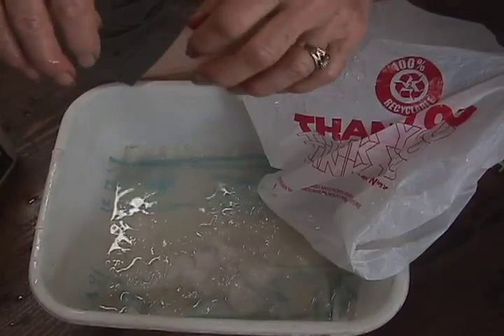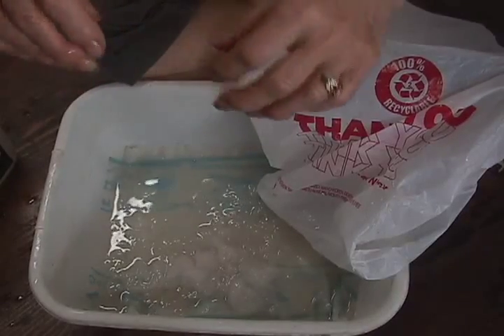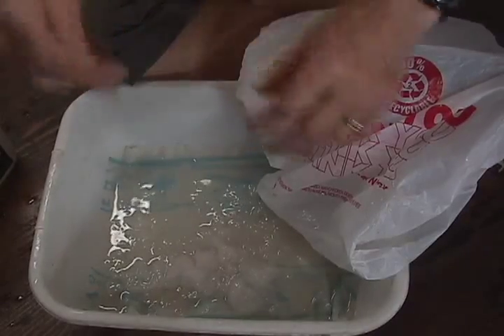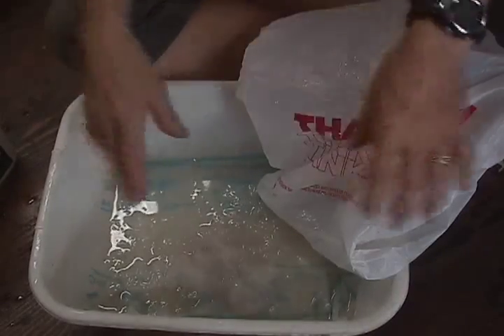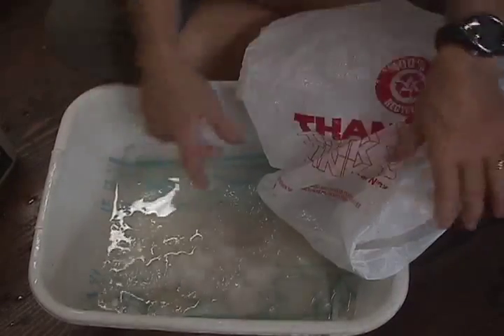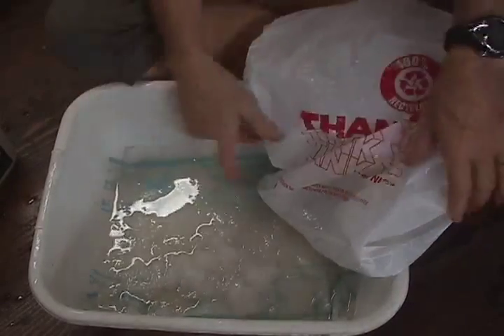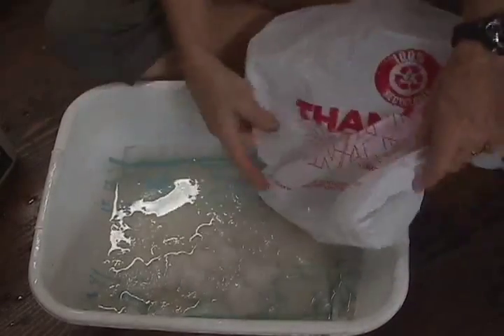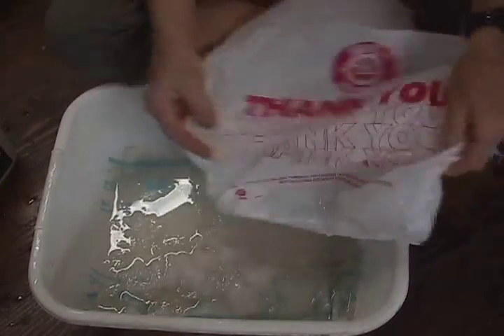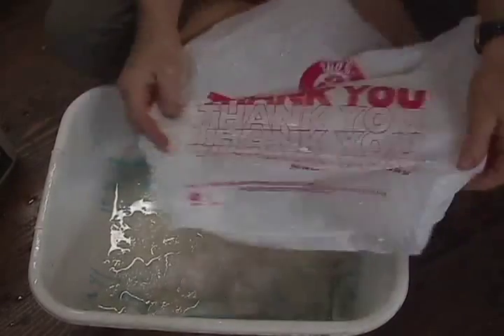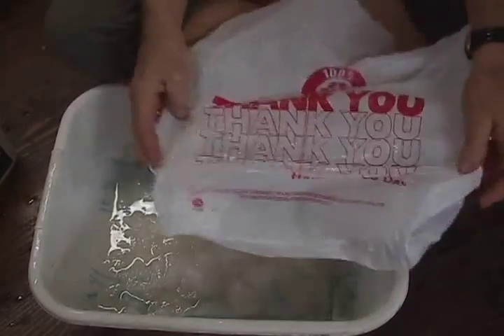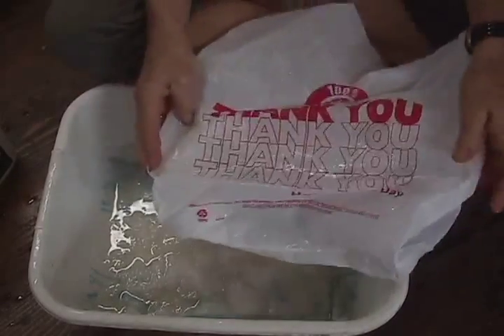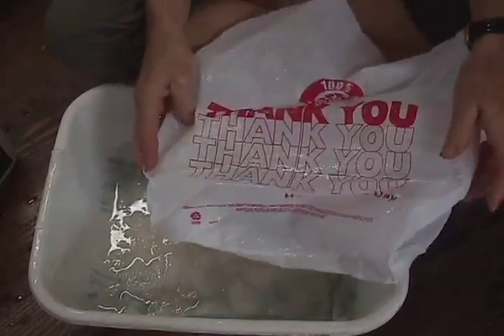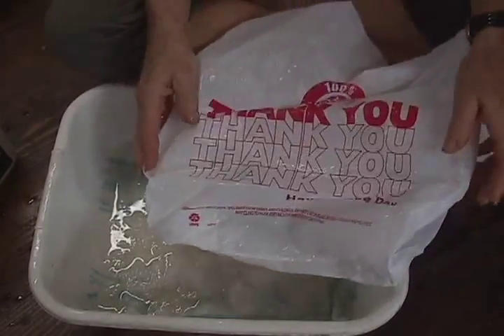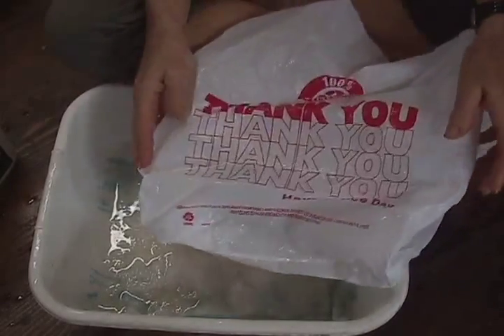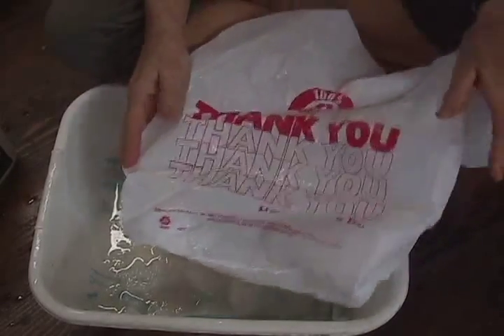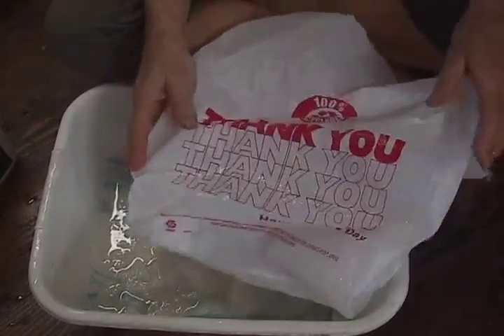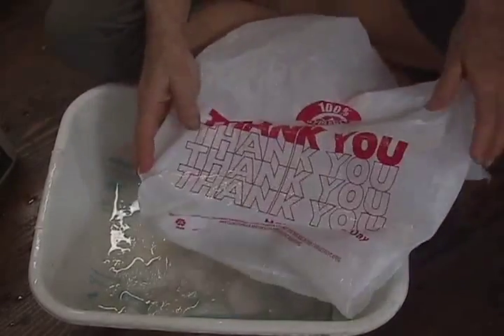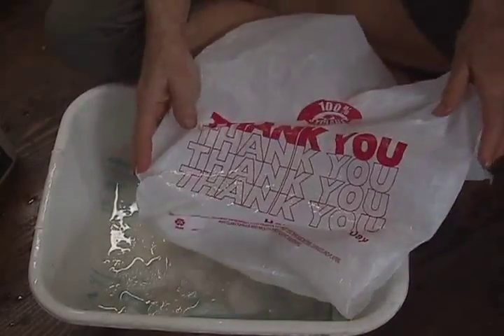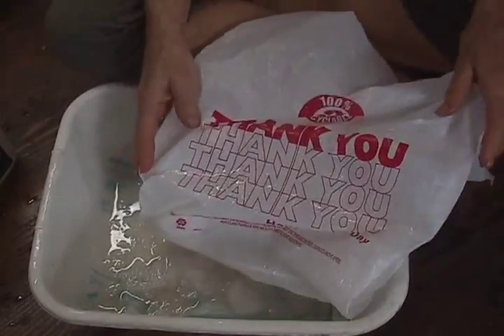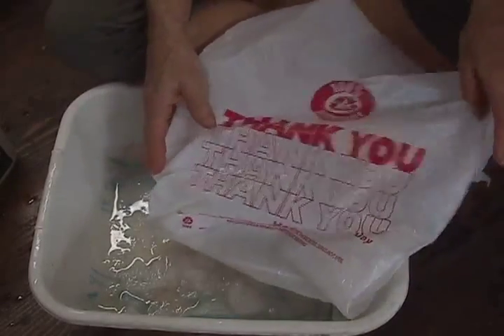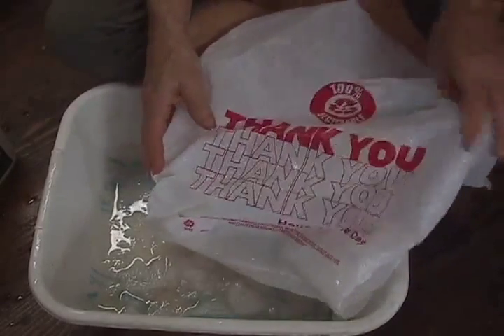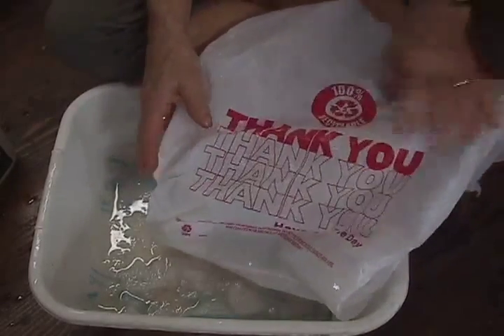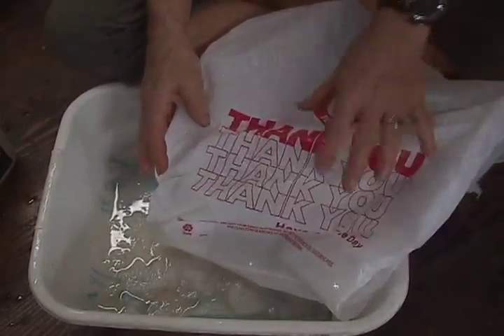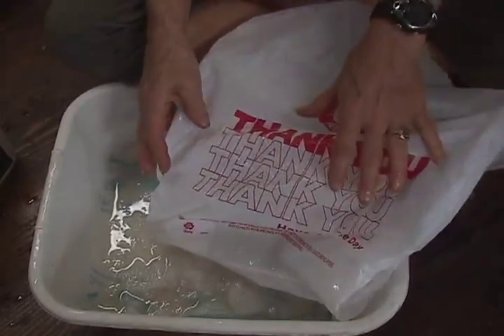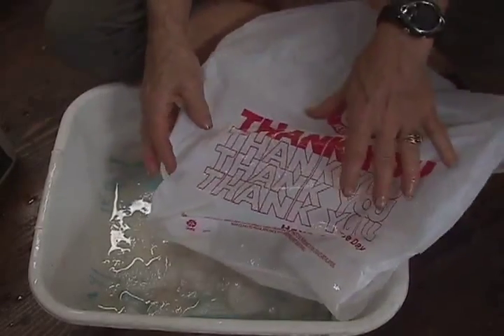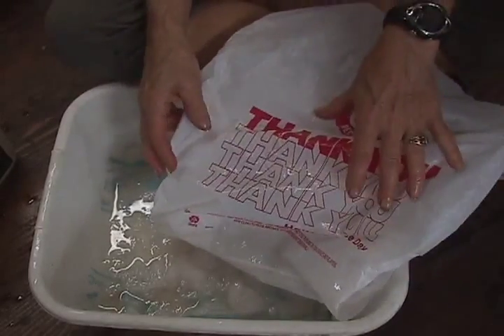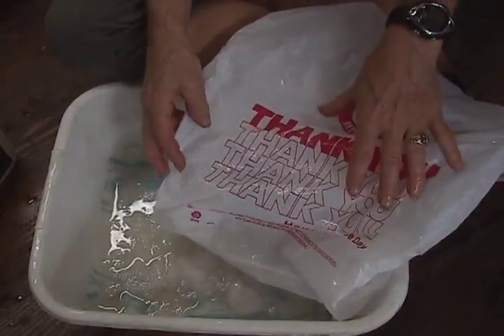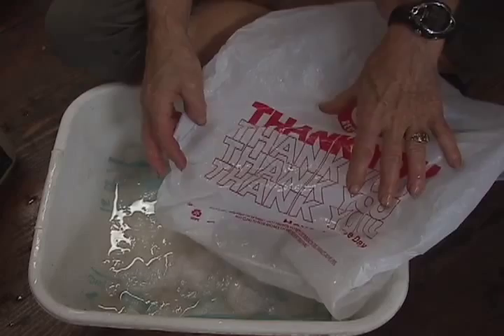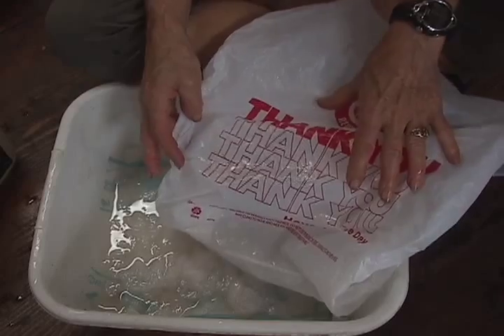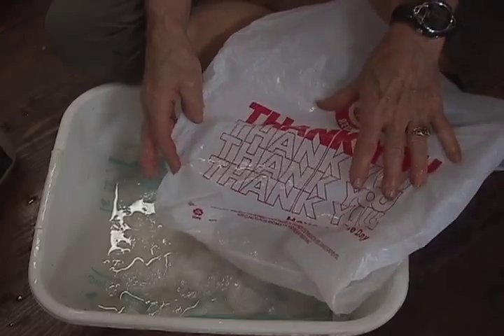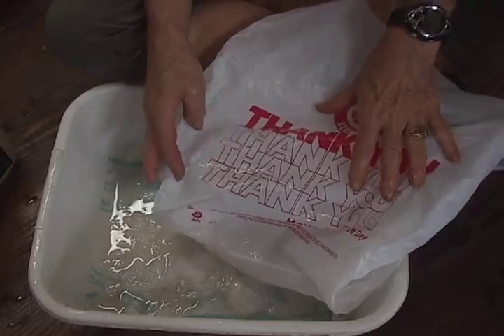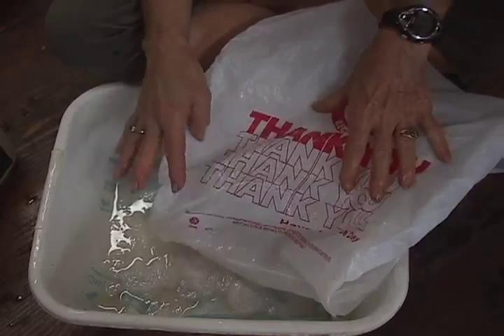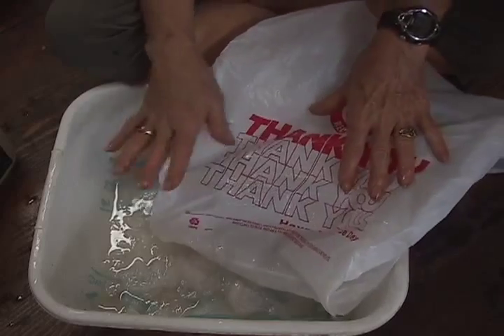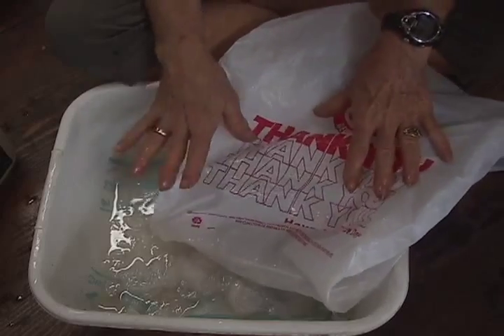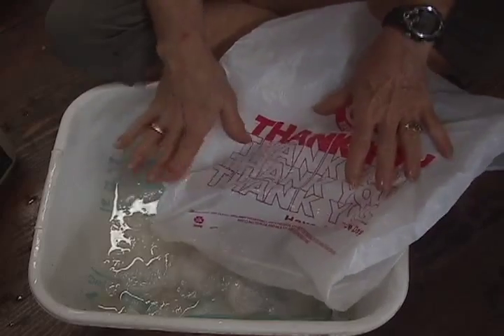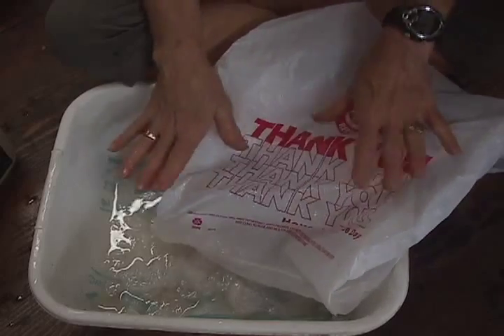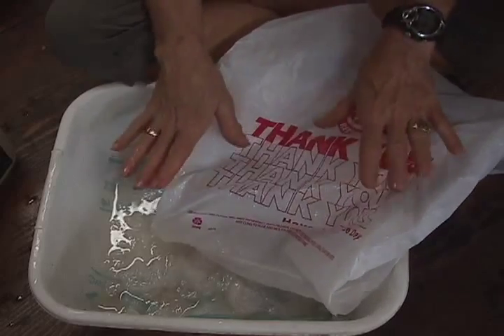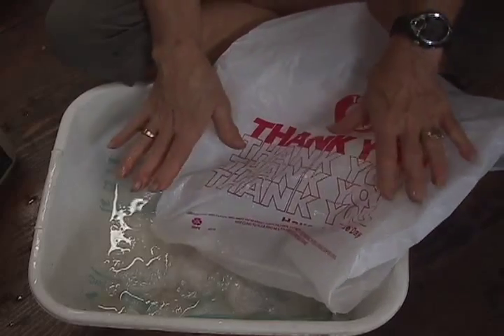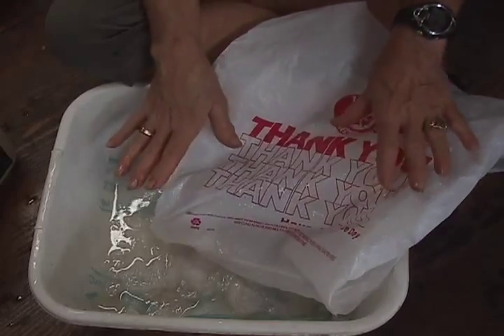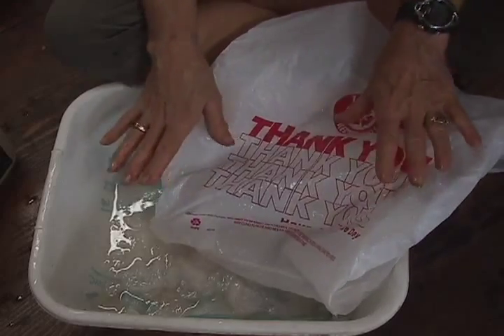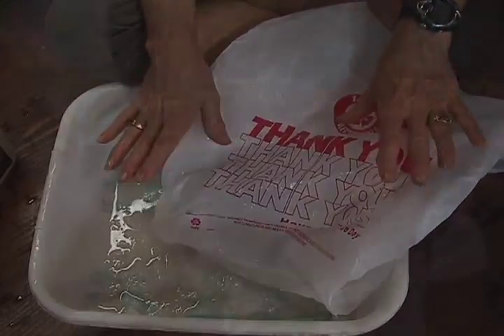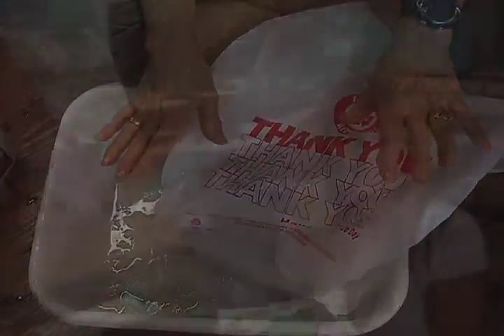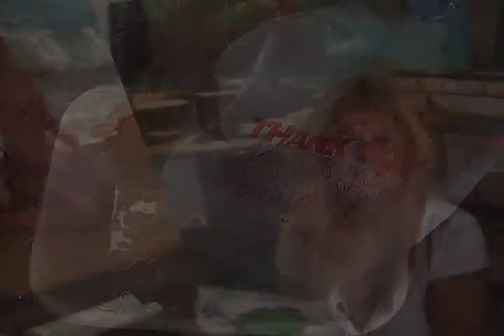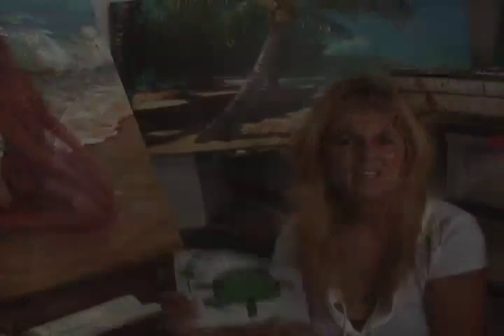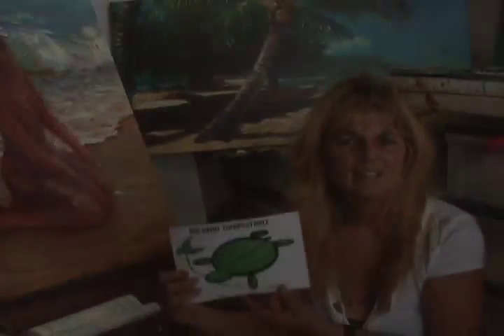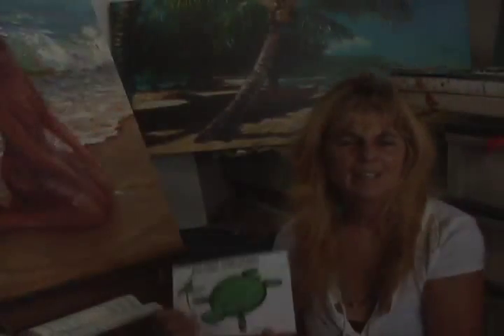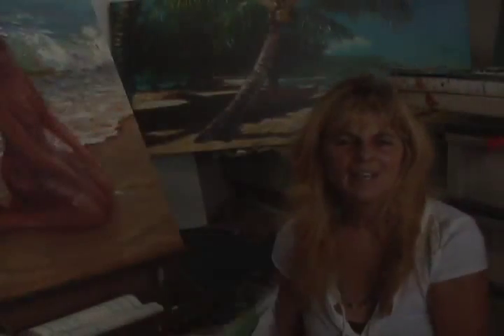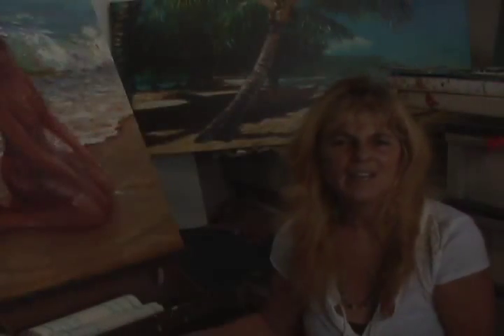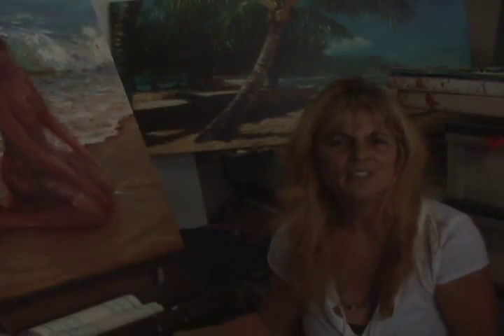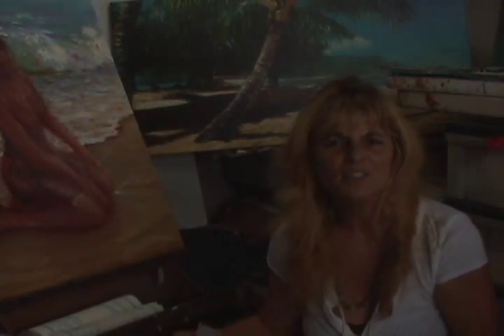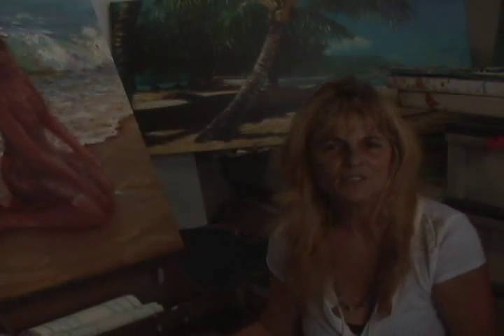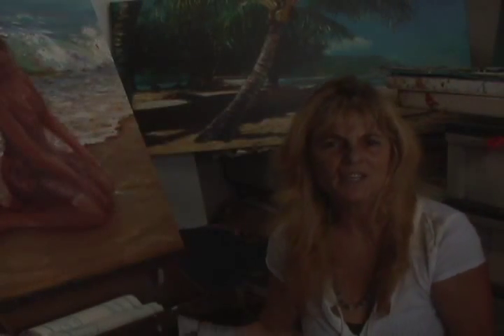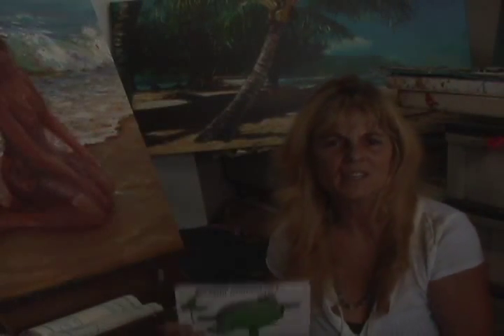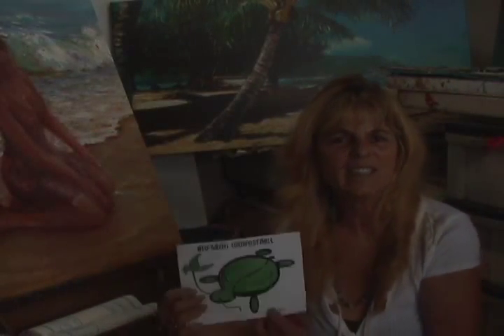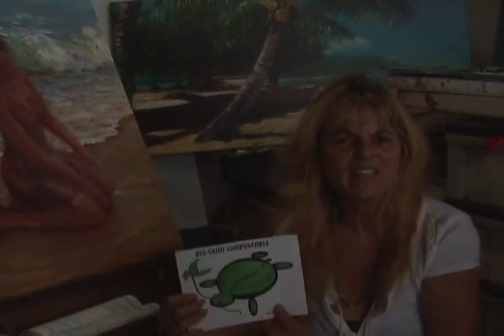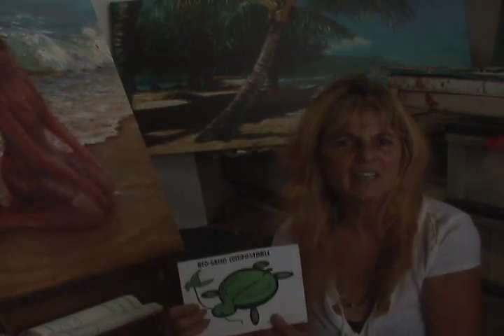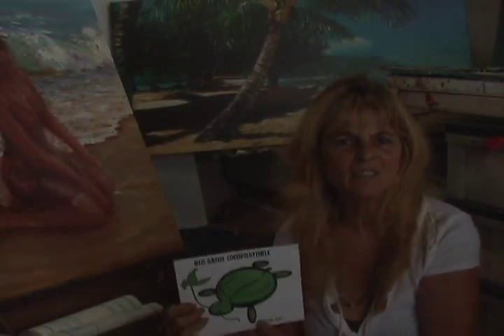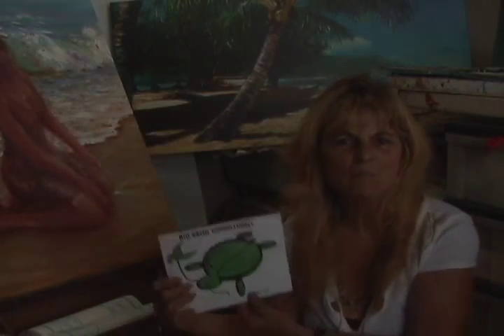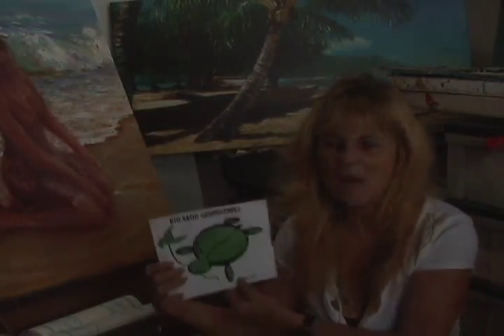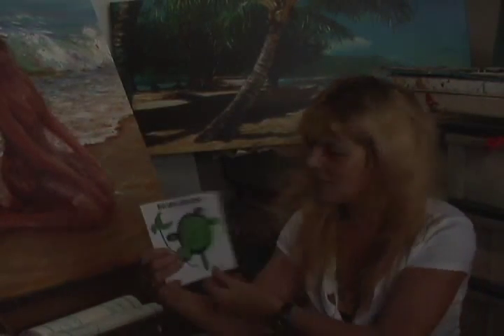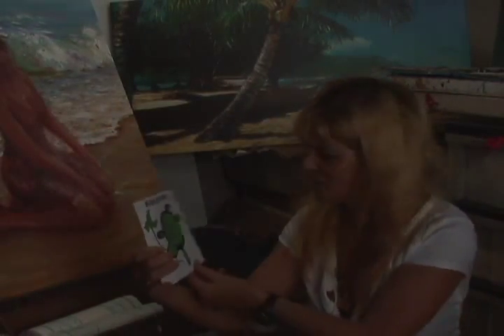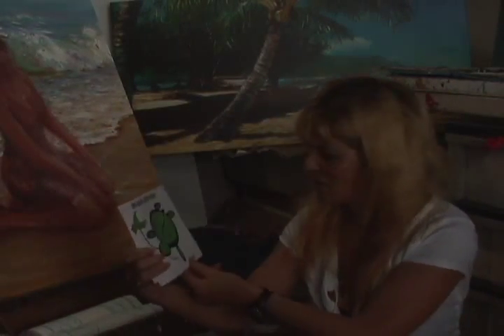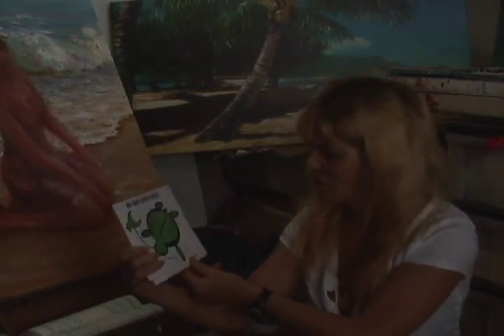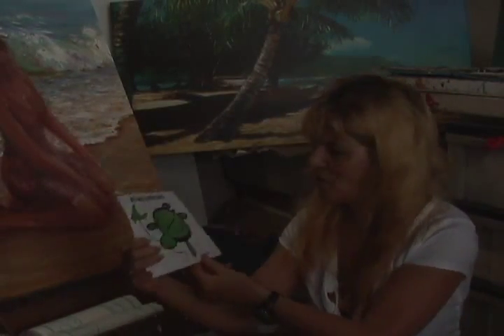We have the technology to make the right bags. We have it. And you can kiss my turtle.